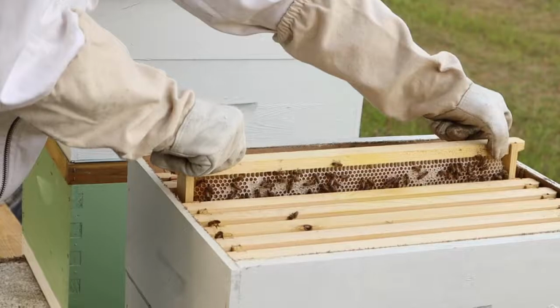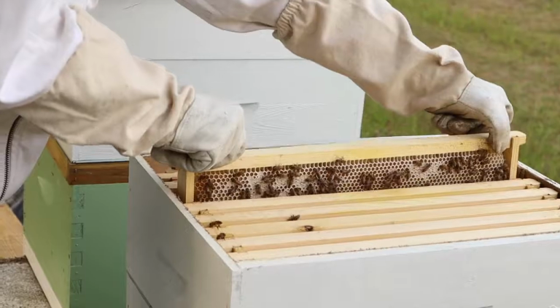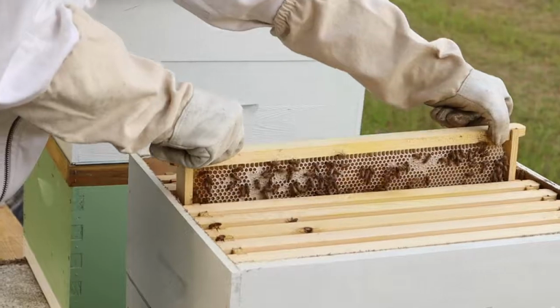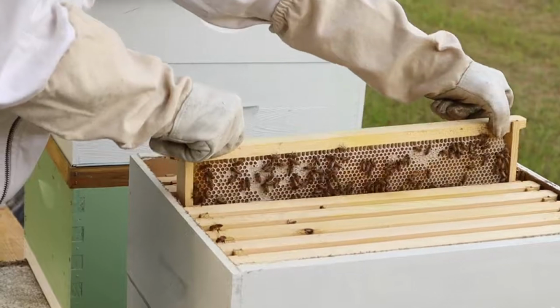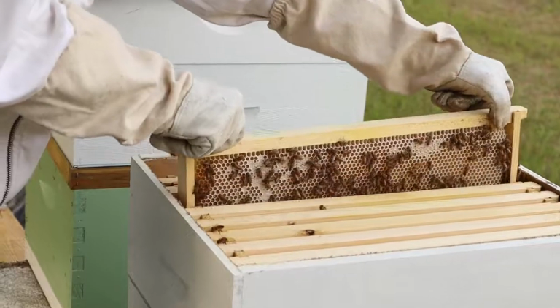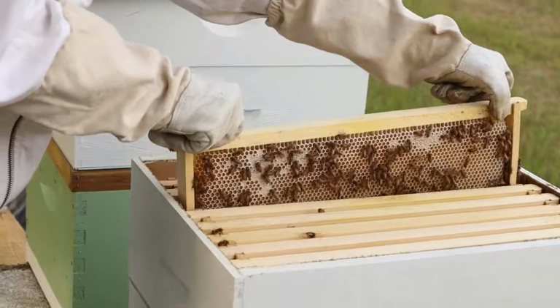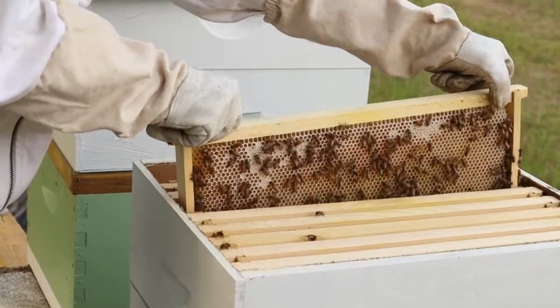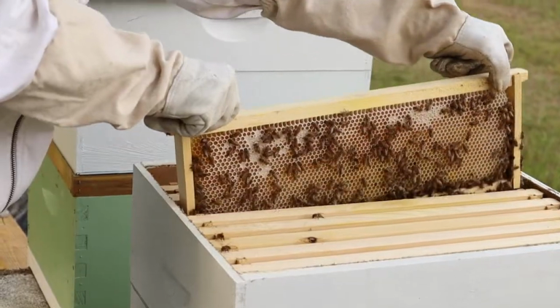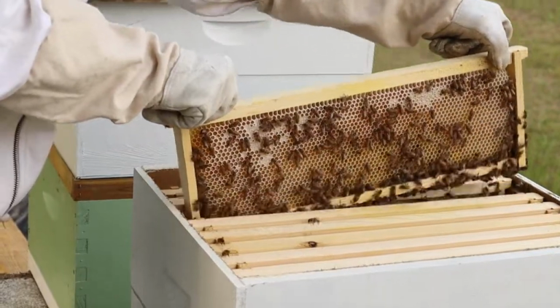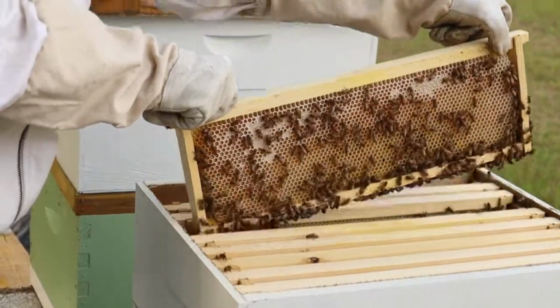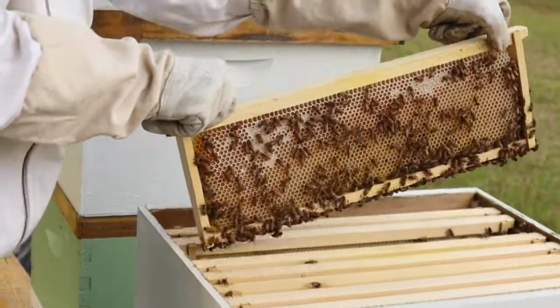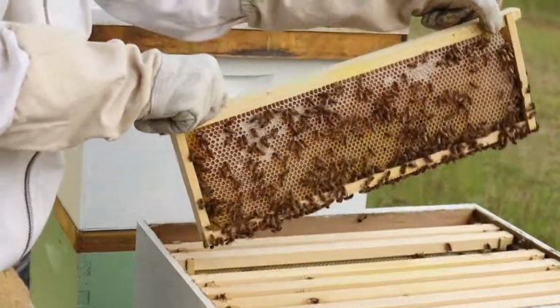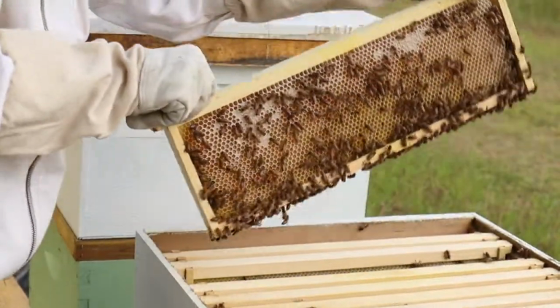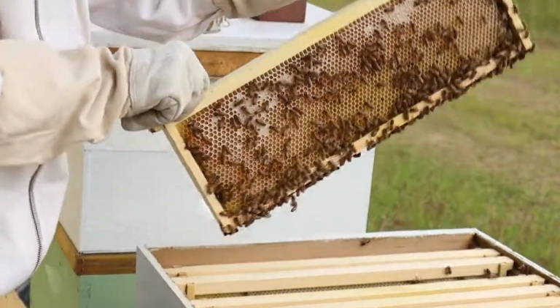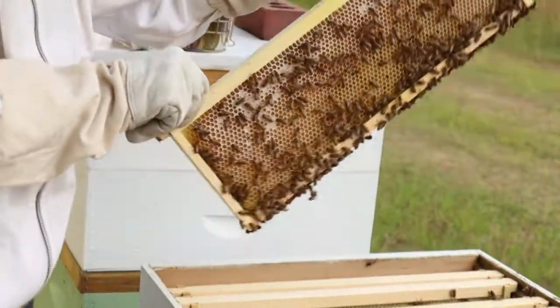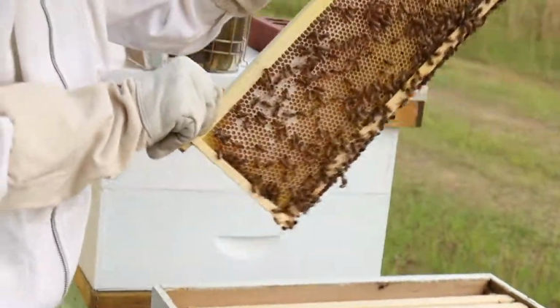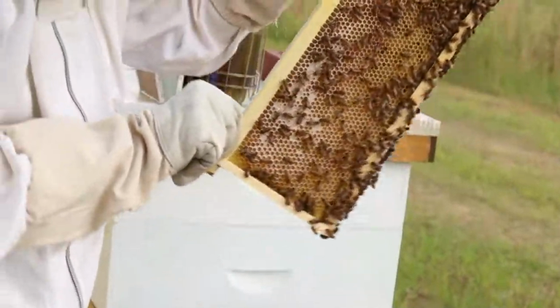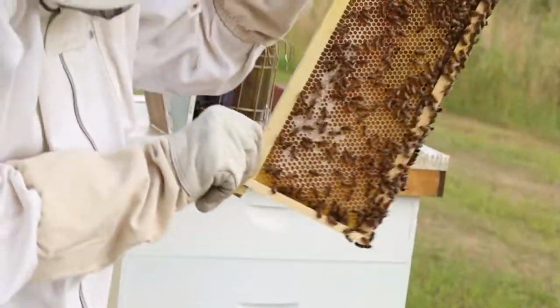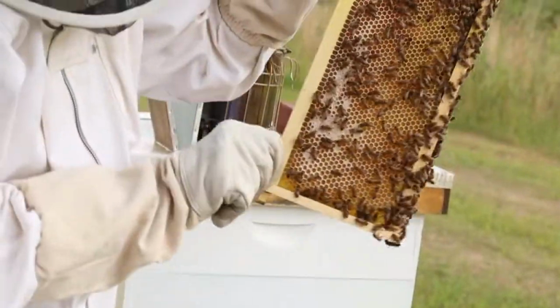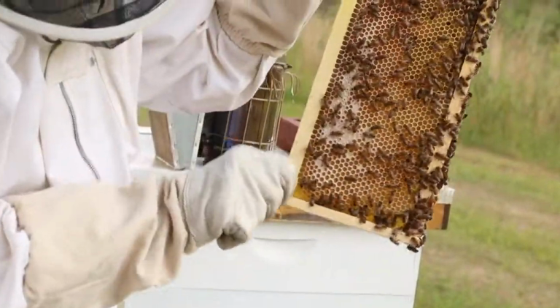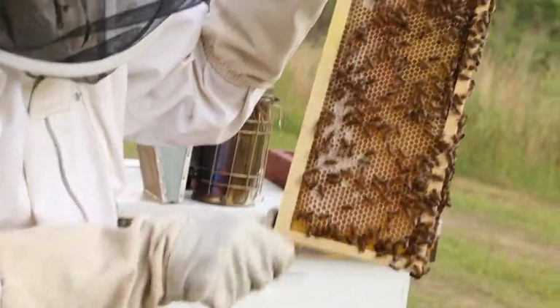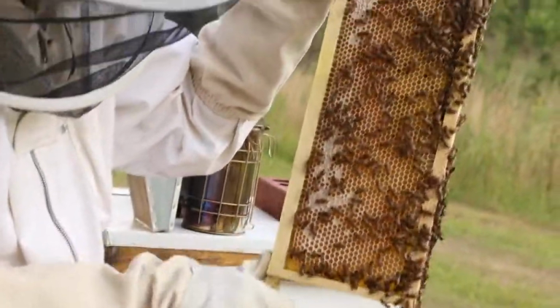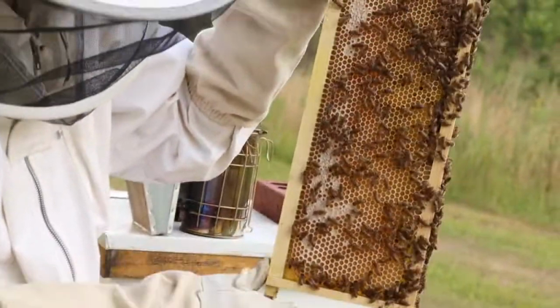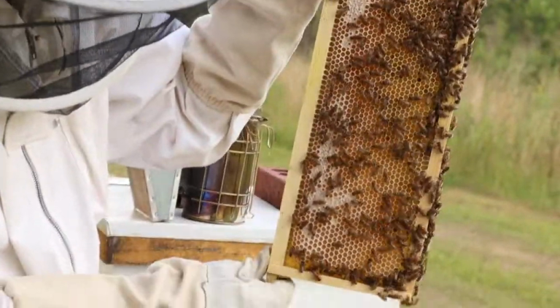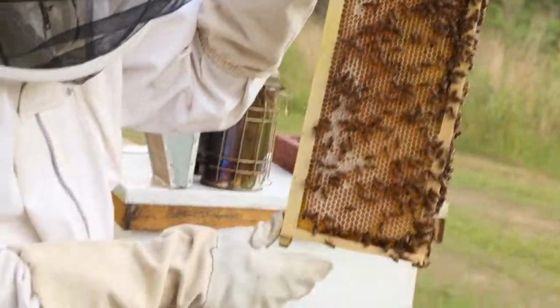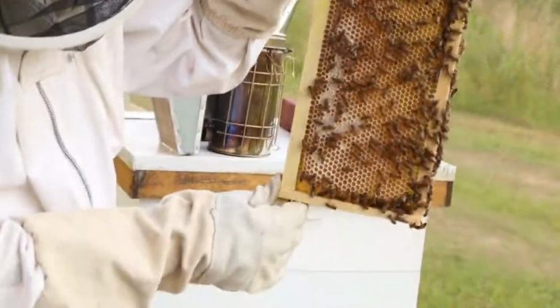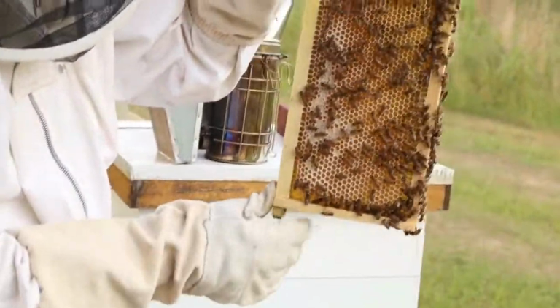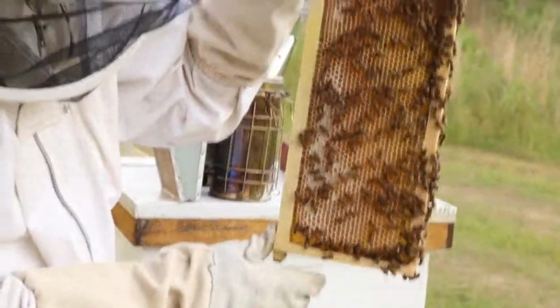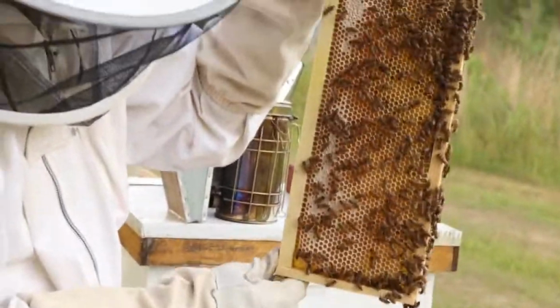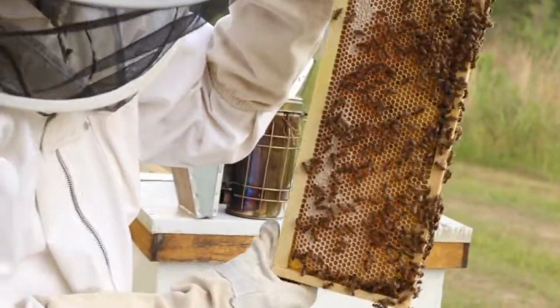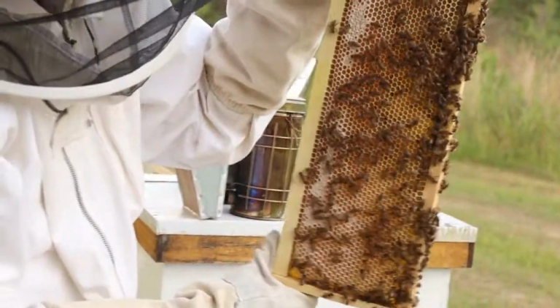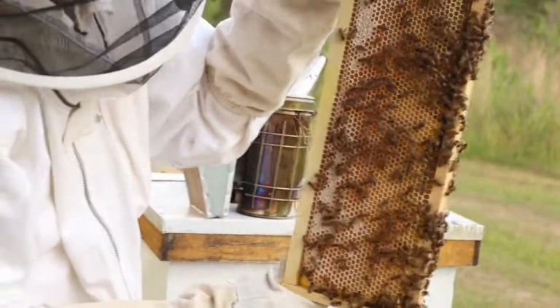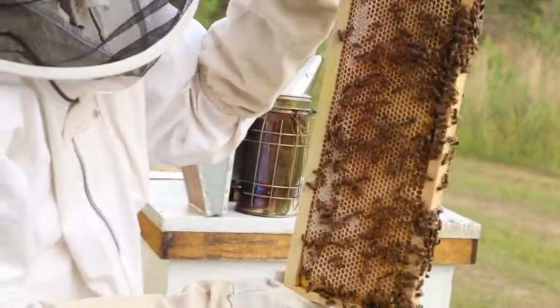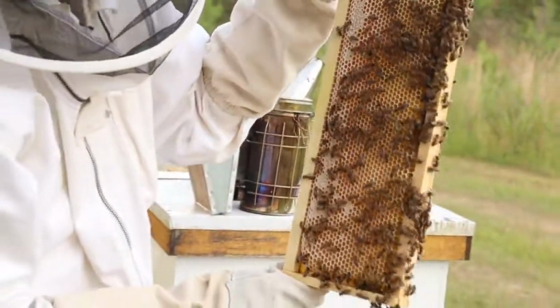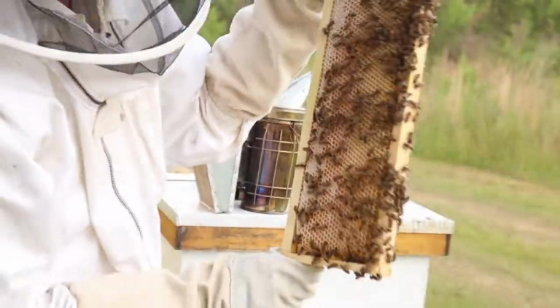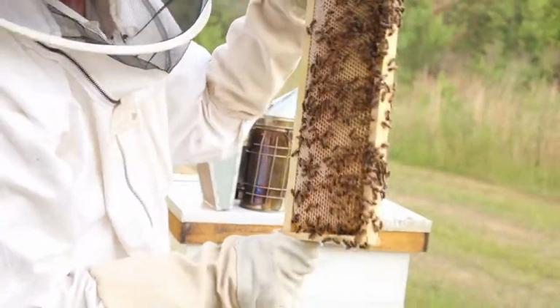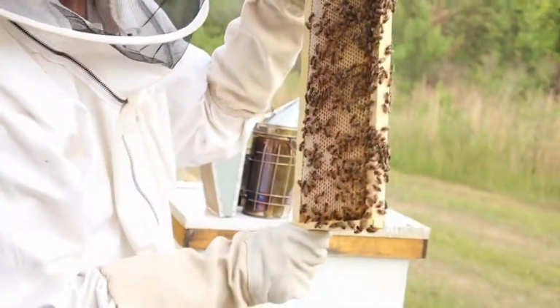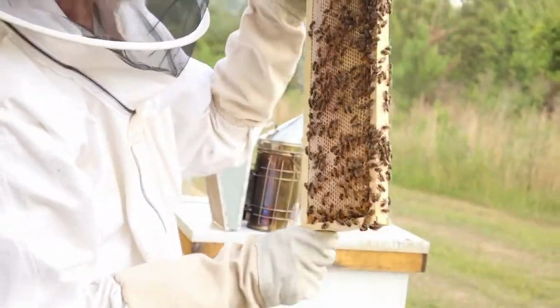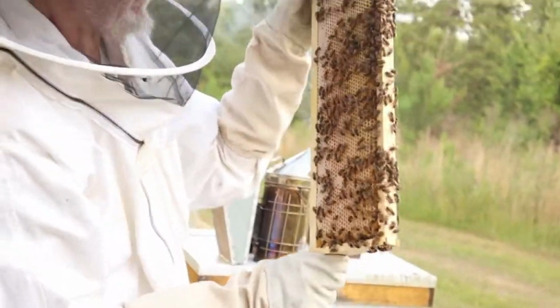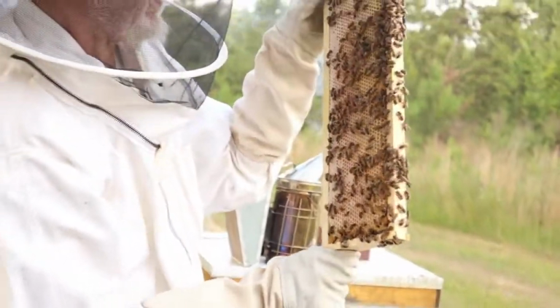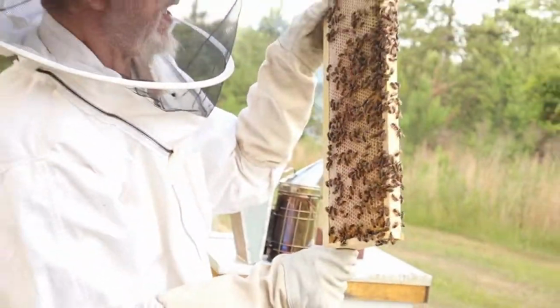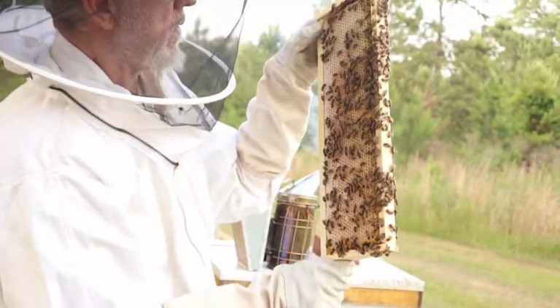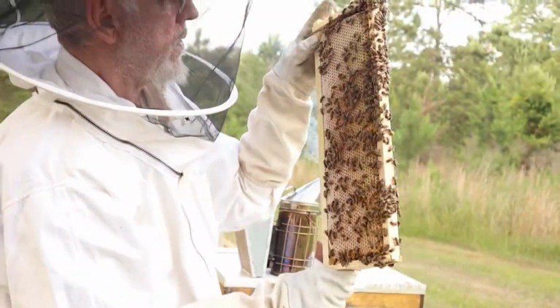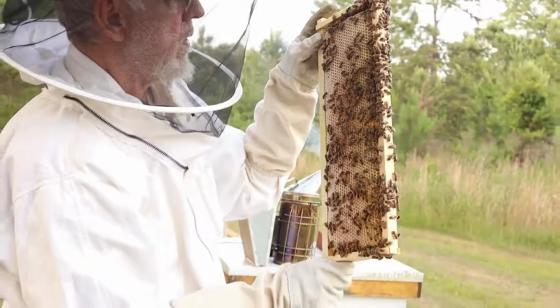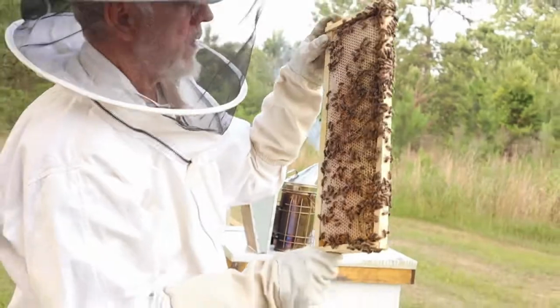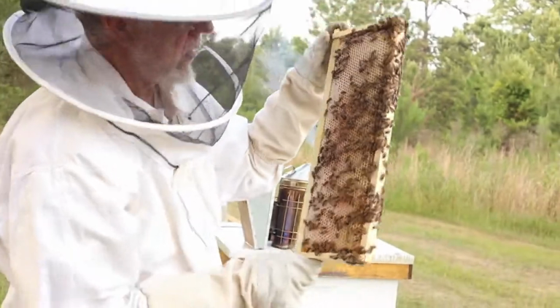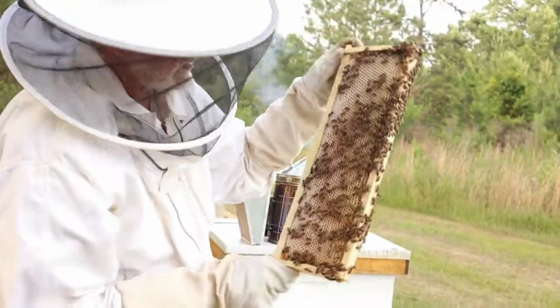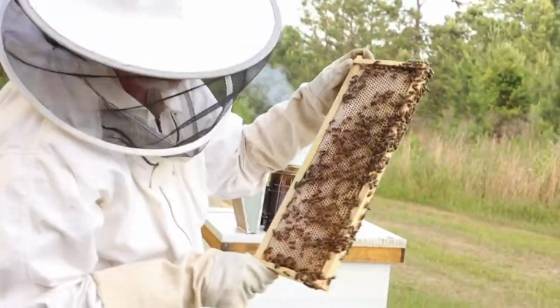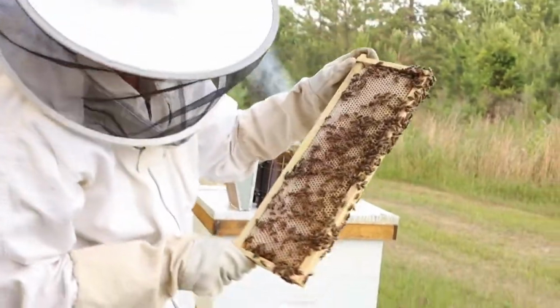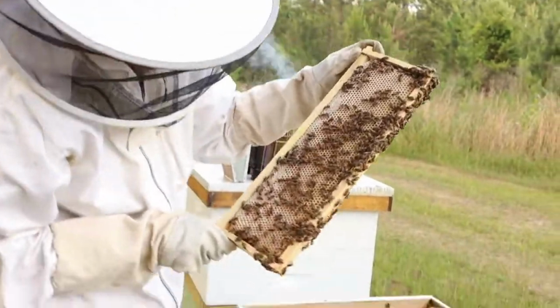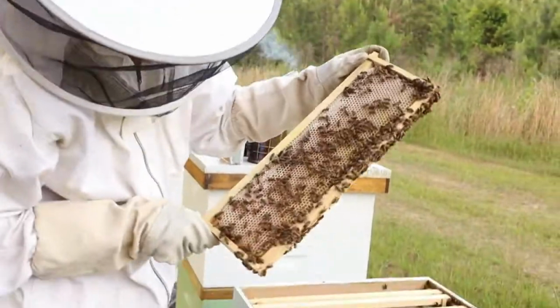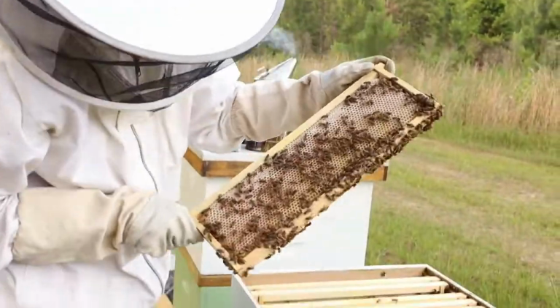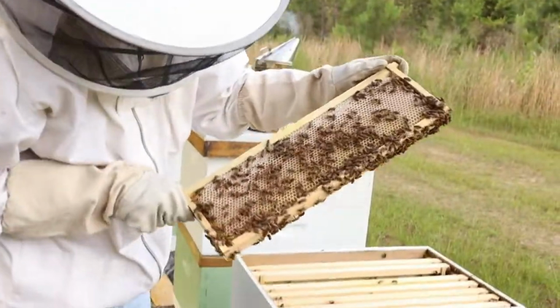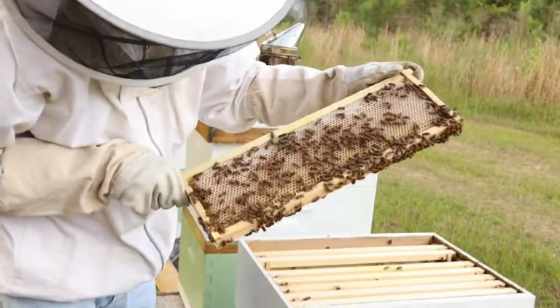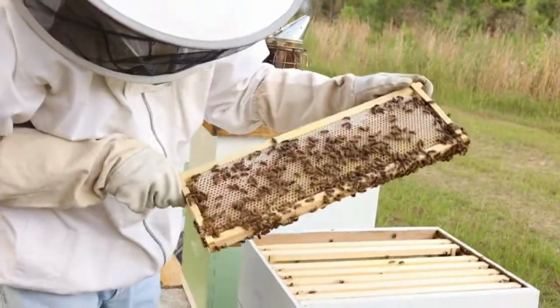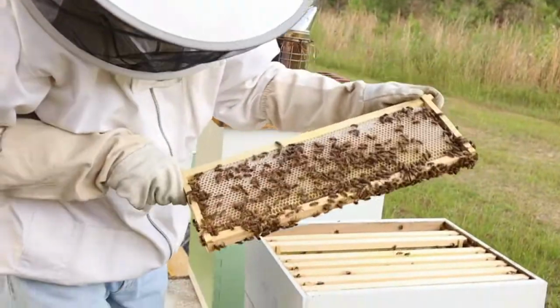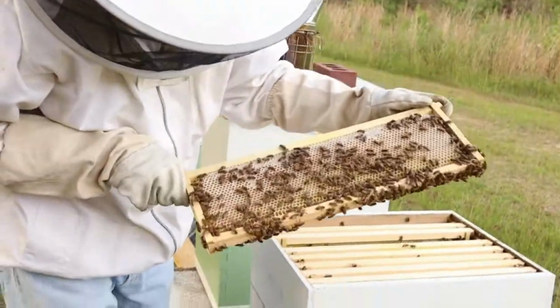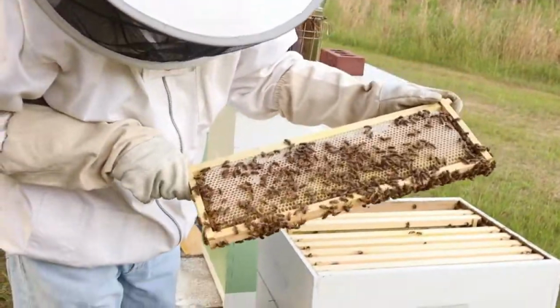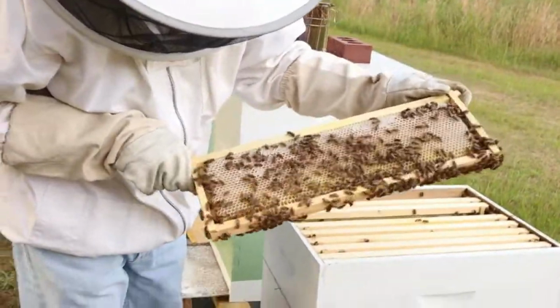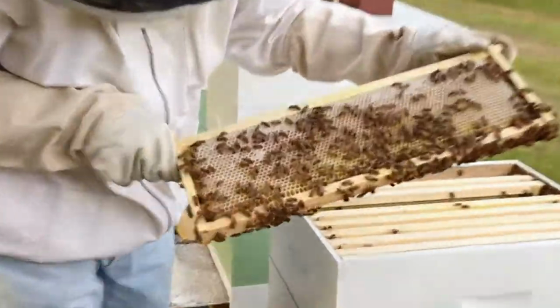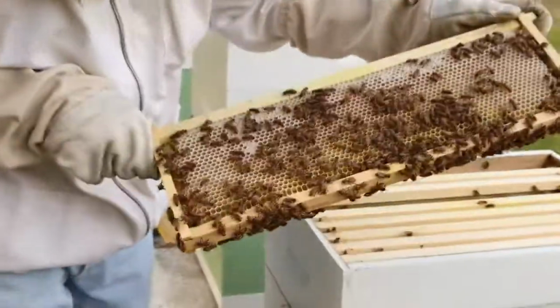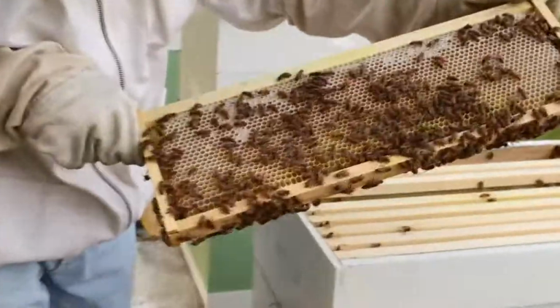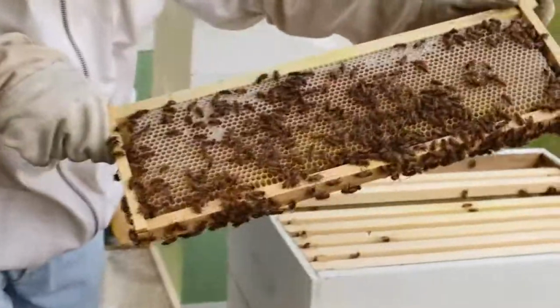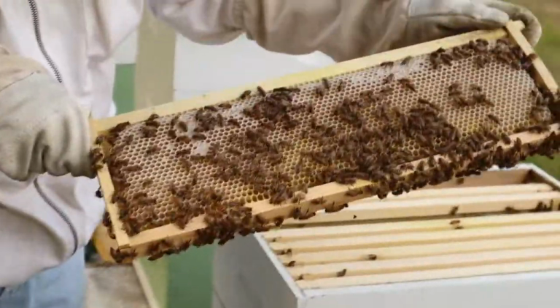Looky there. Look at all that nectar that they're packing in there.